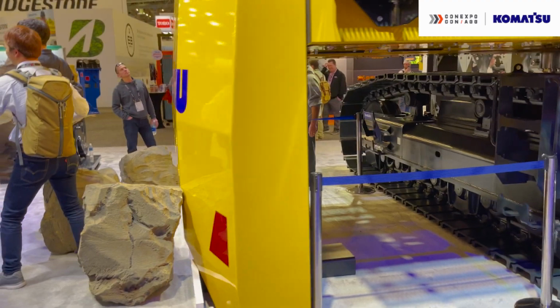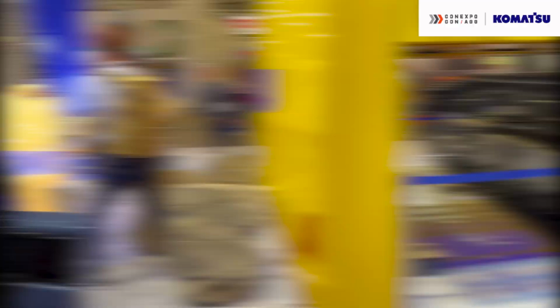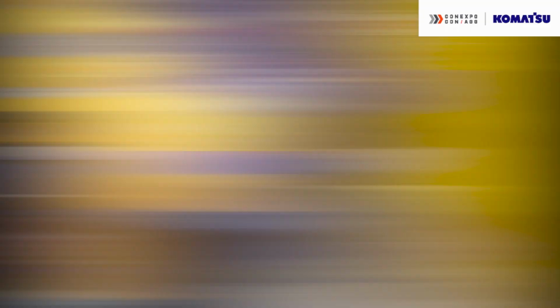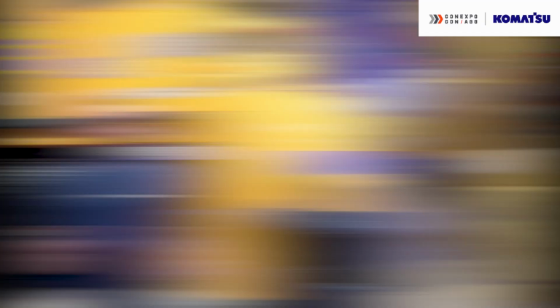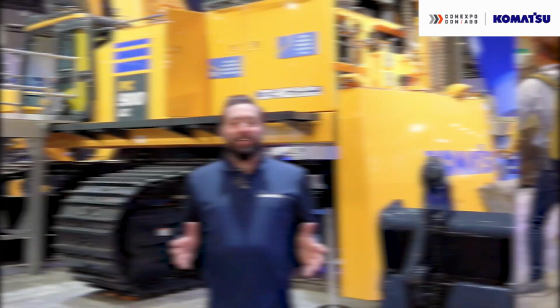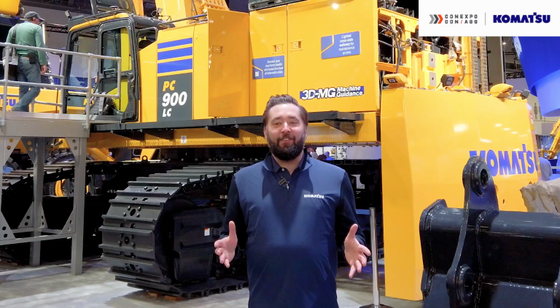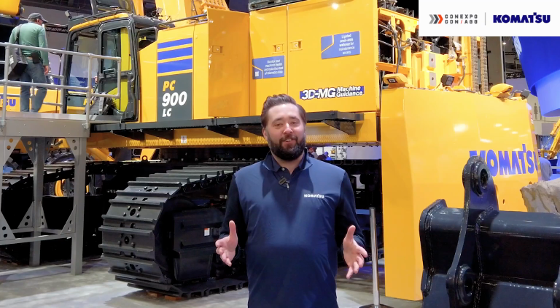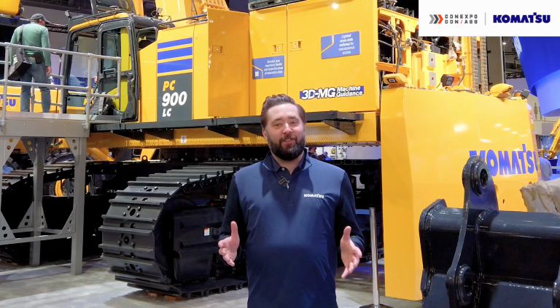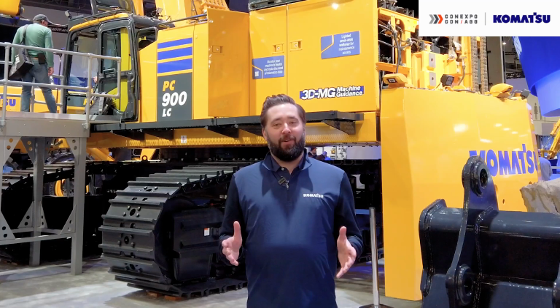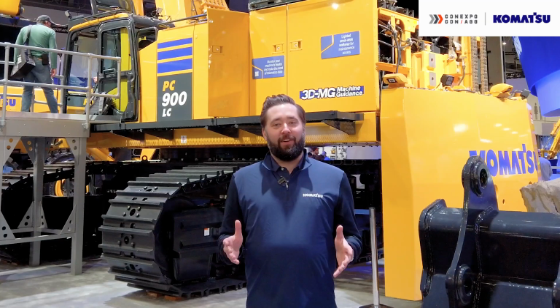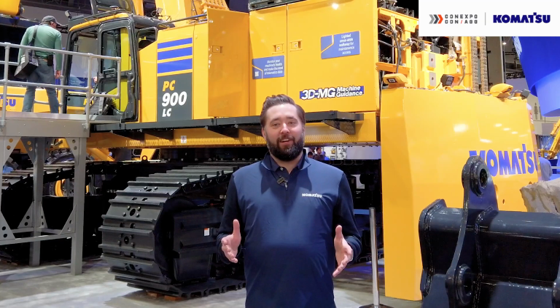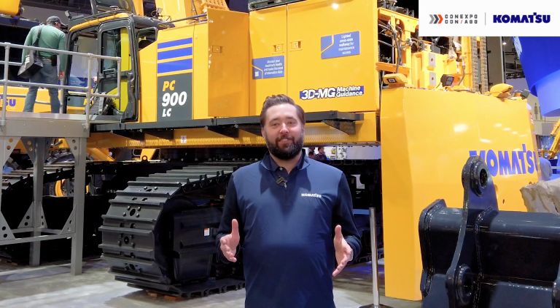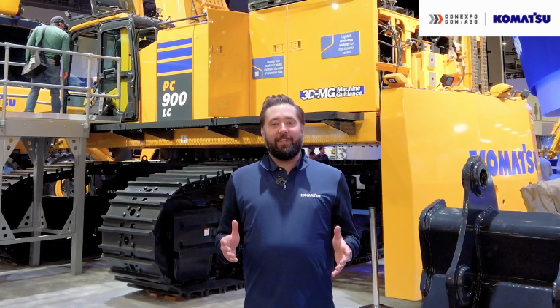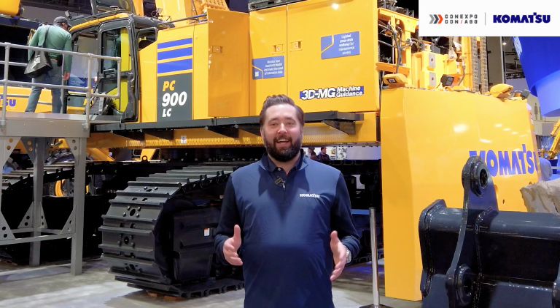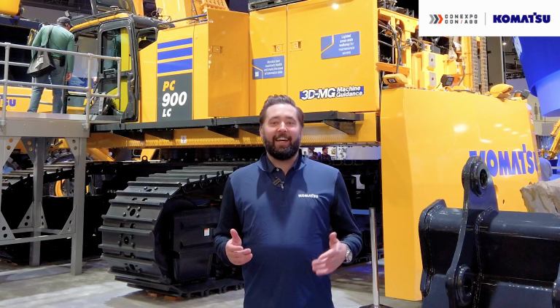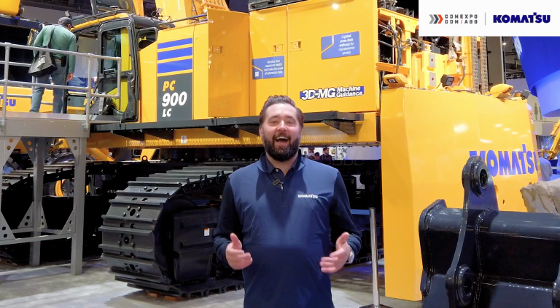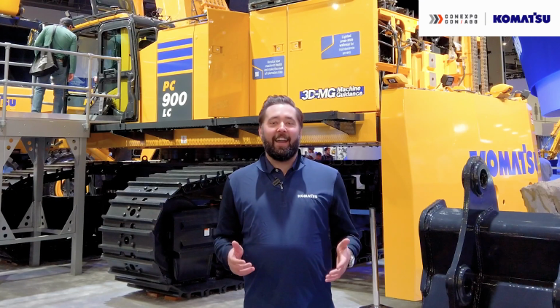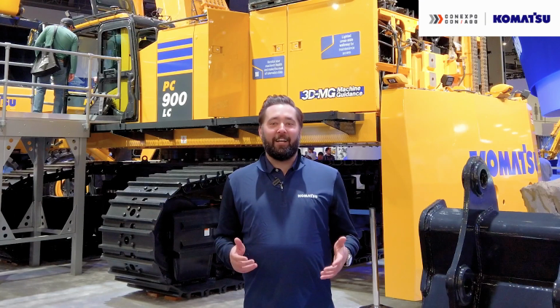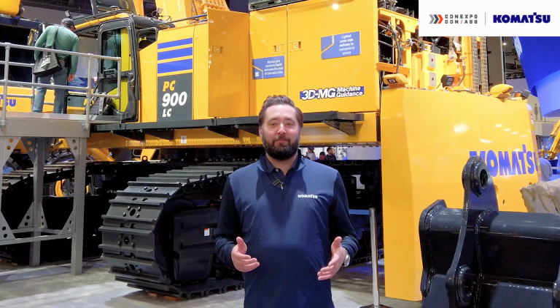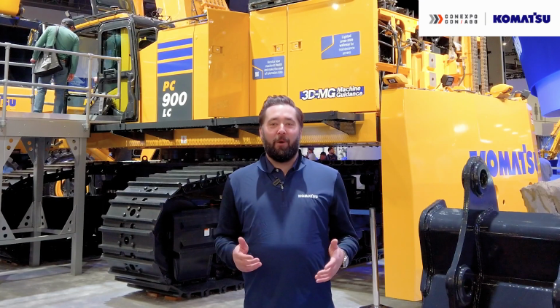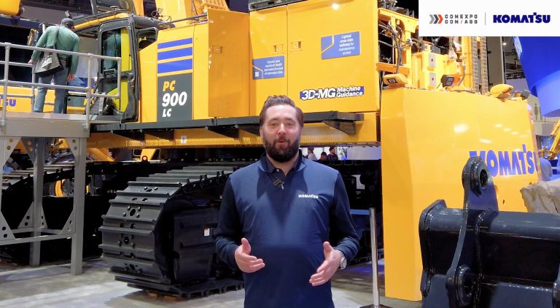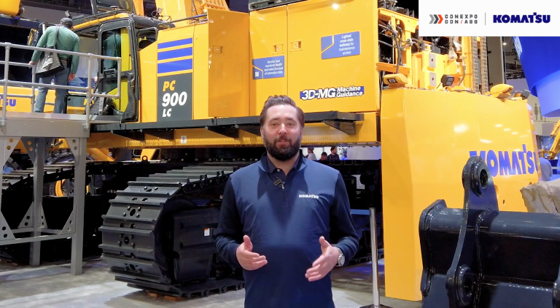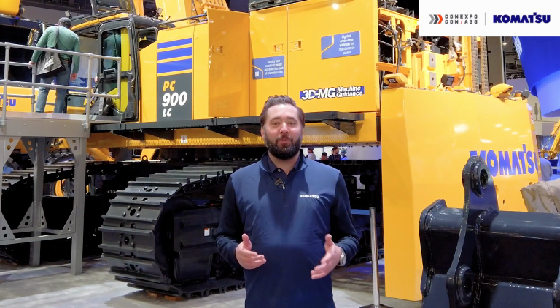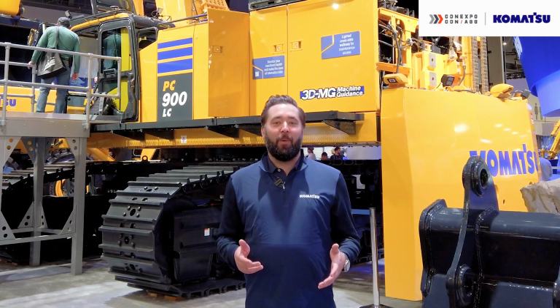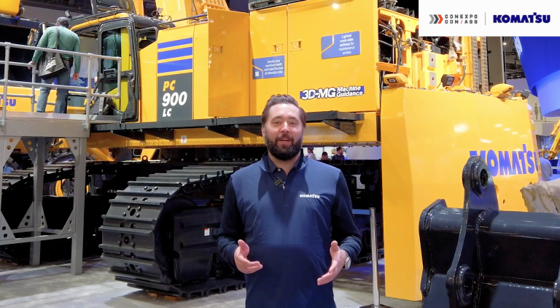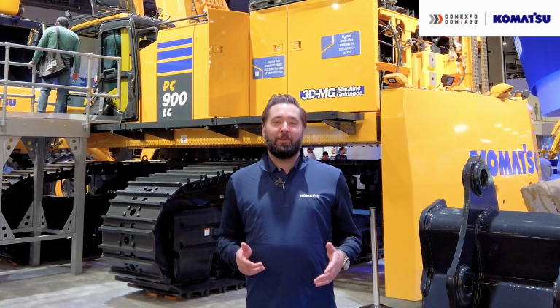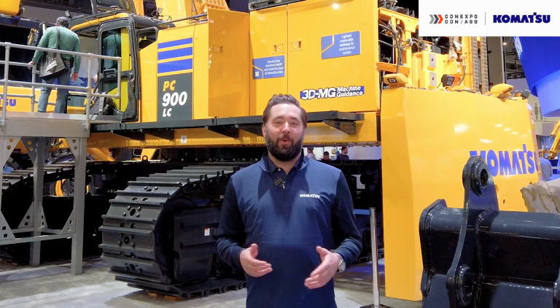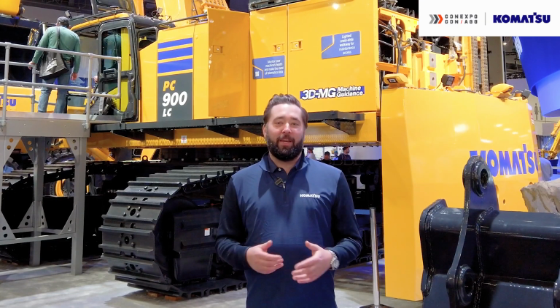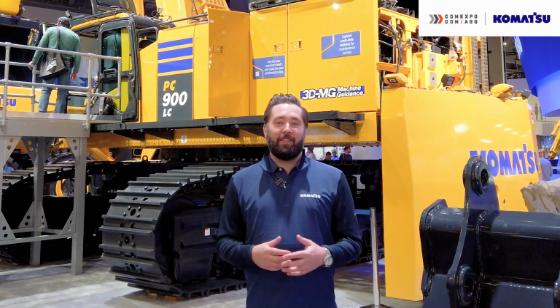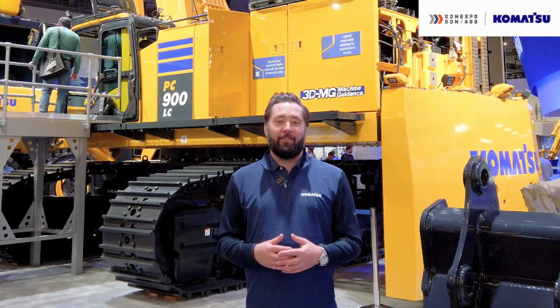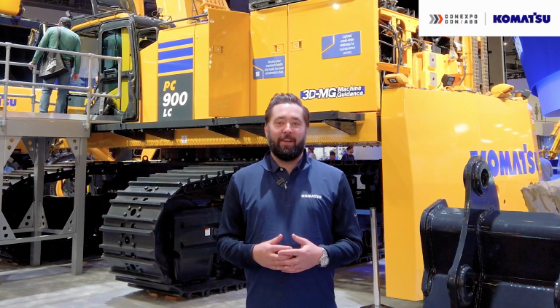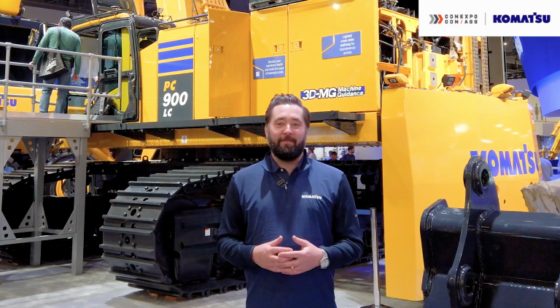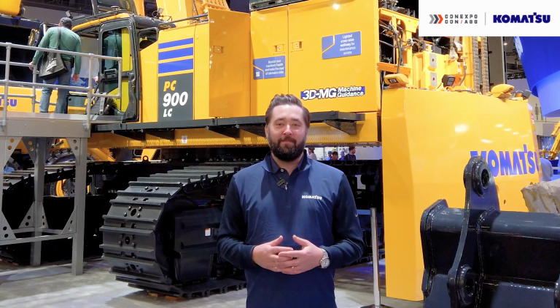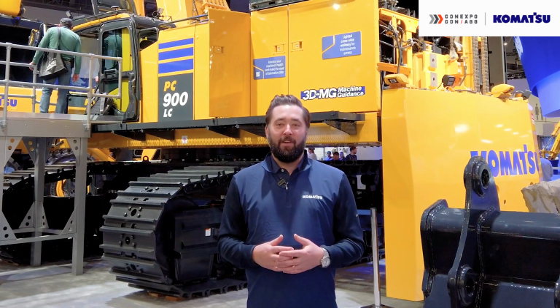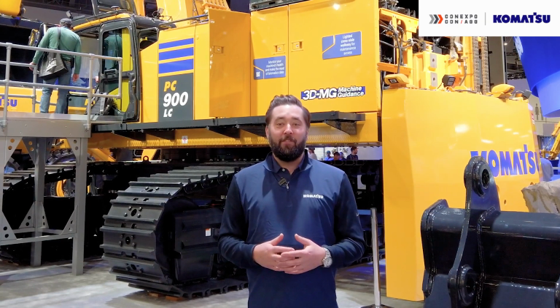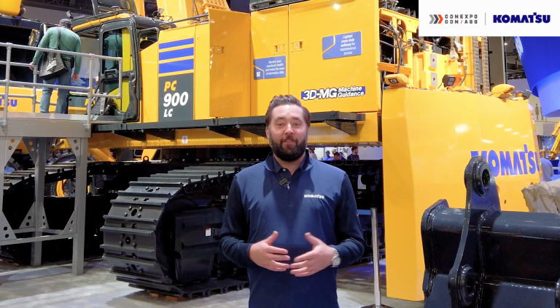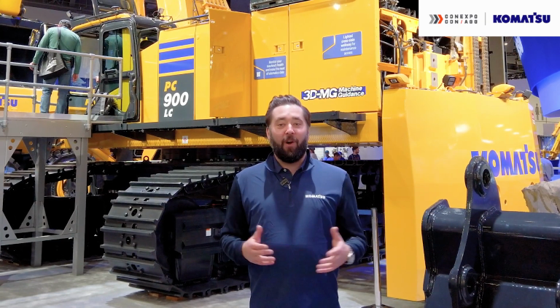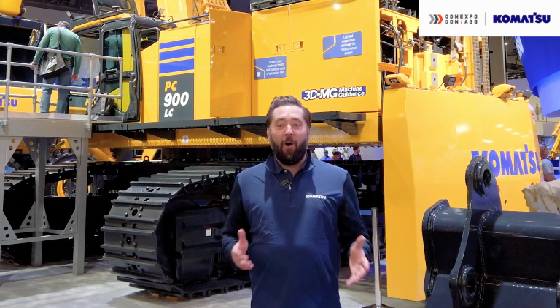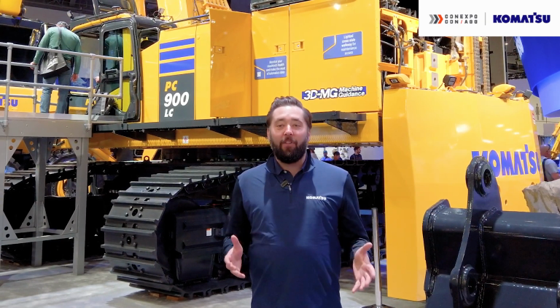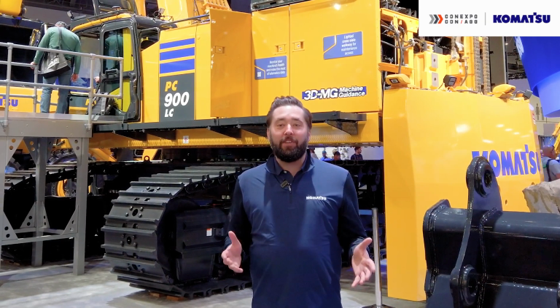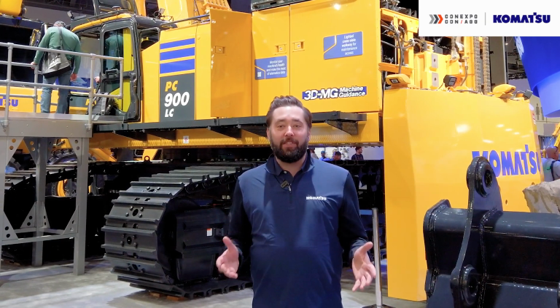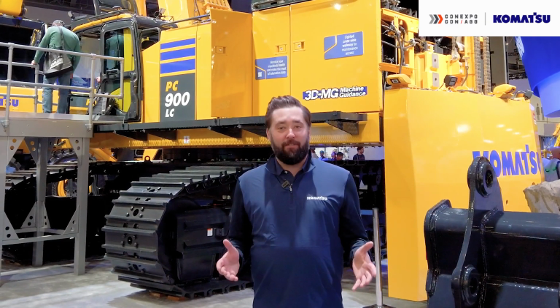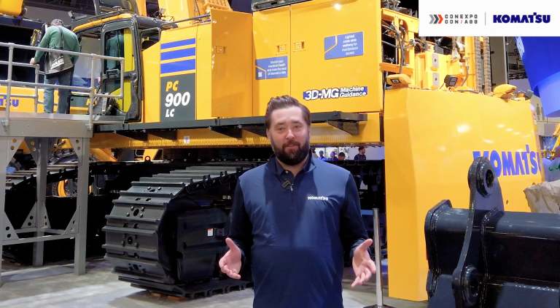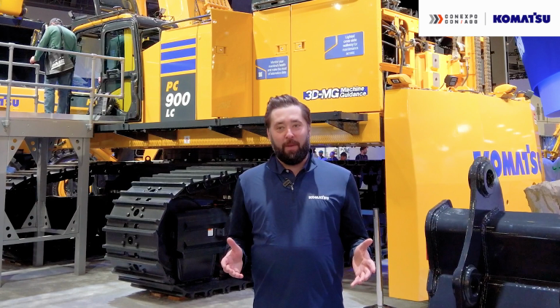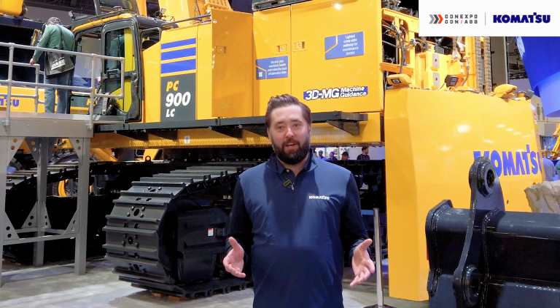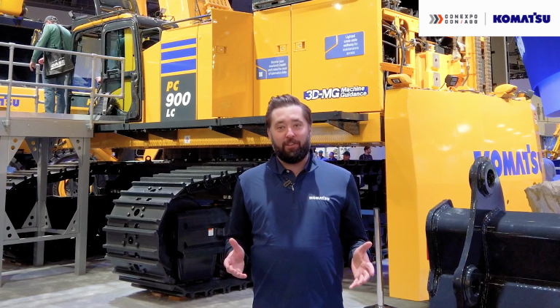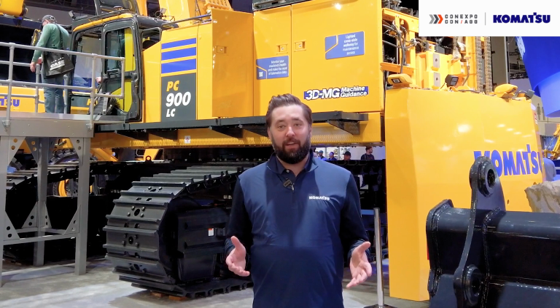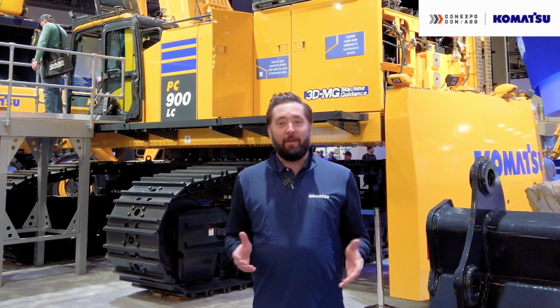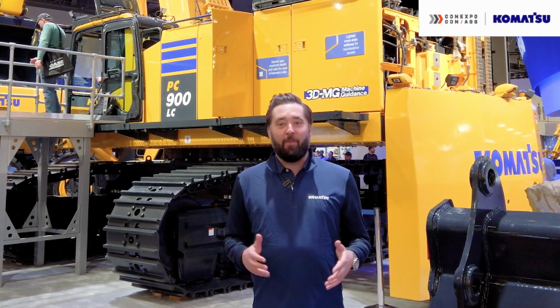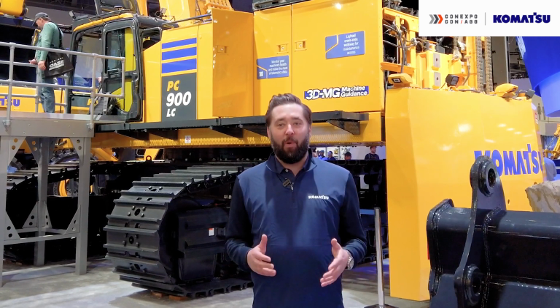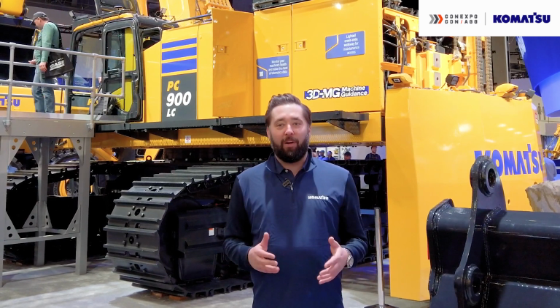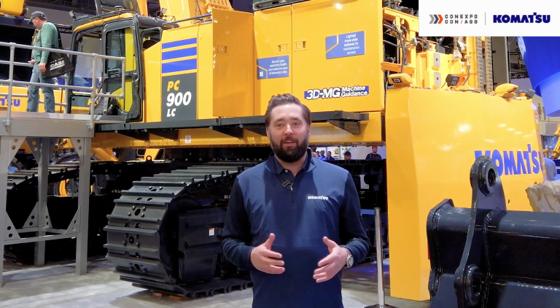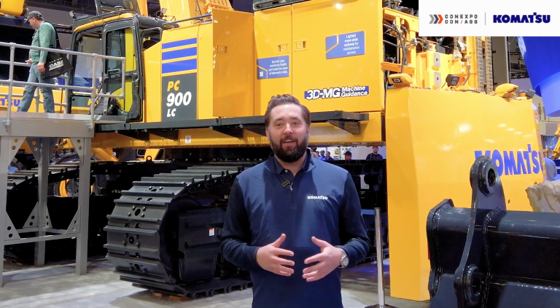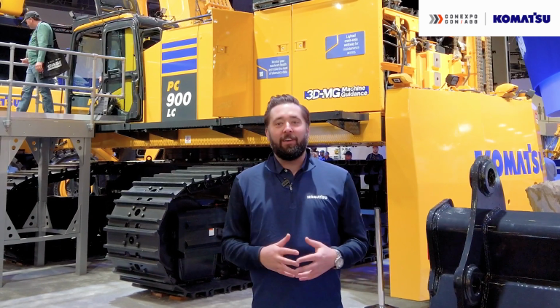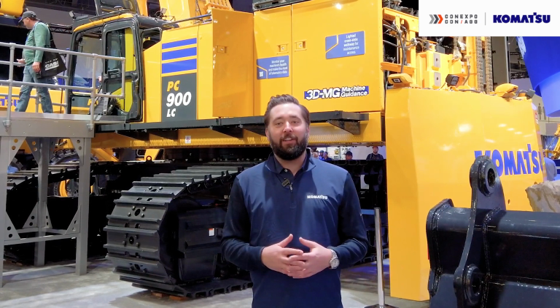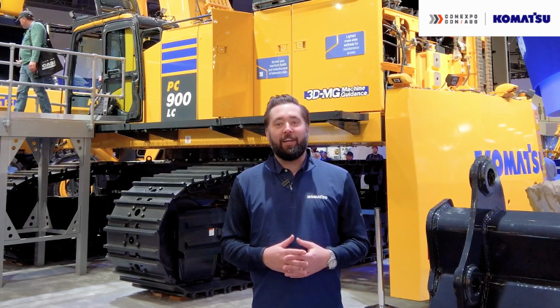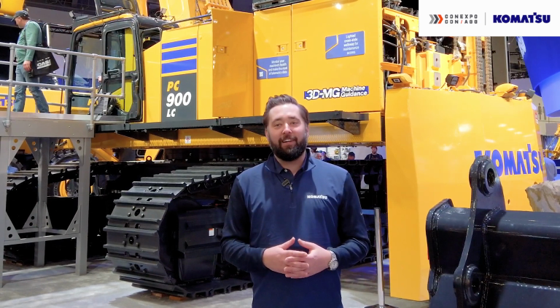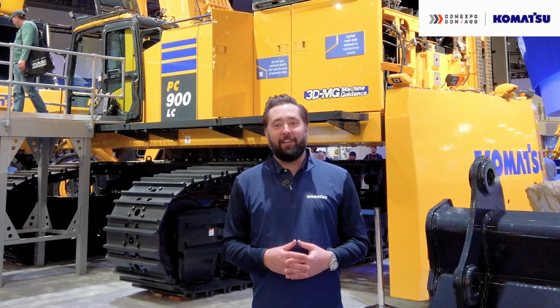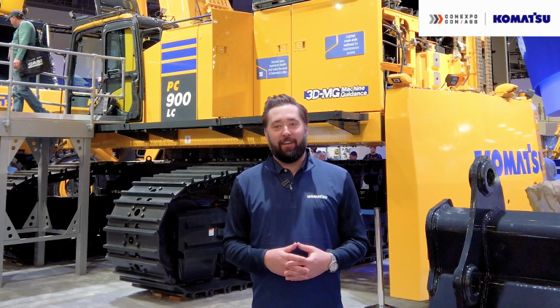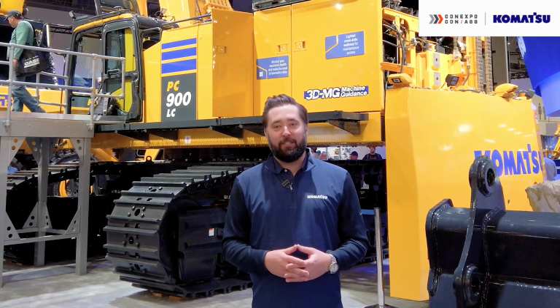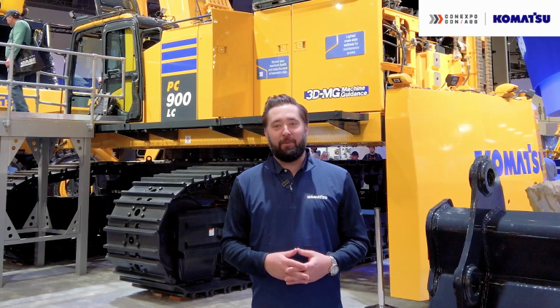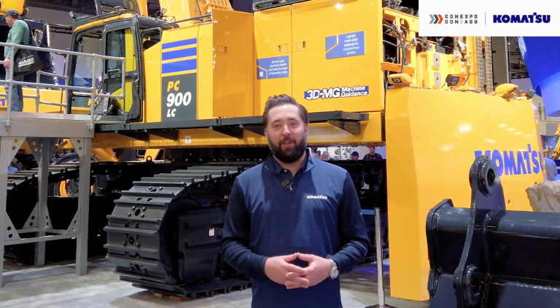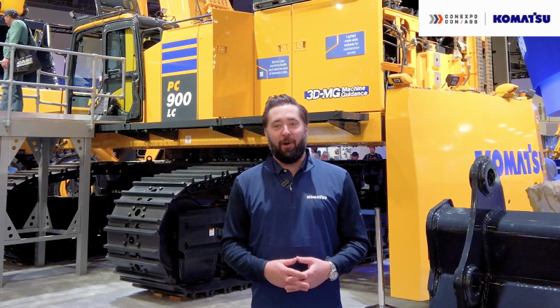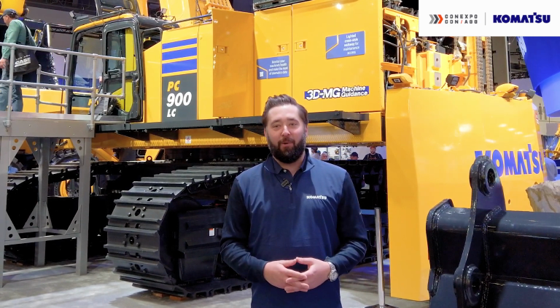Thank you for joining us at ConExpo 2023. For all this information and more, click on the links below.